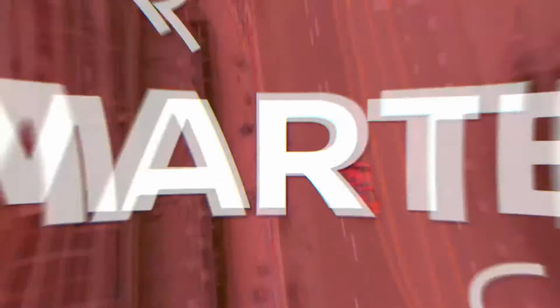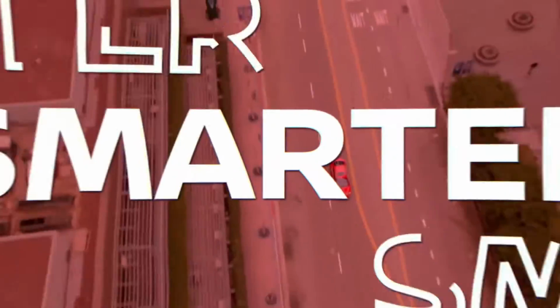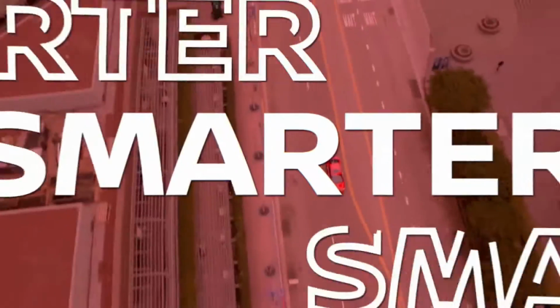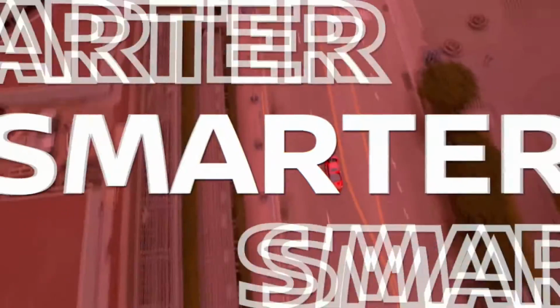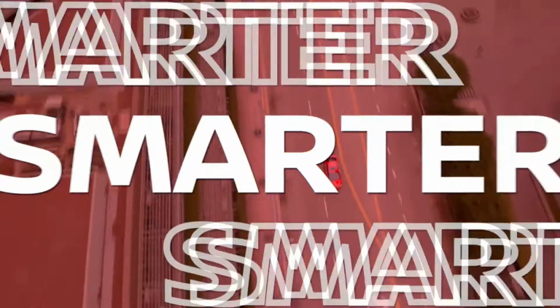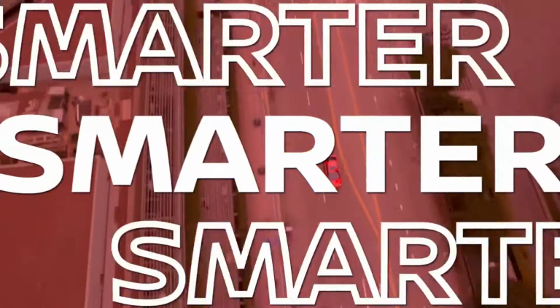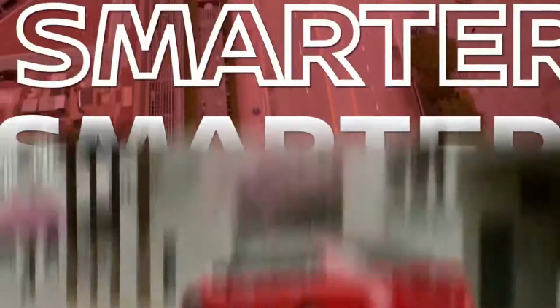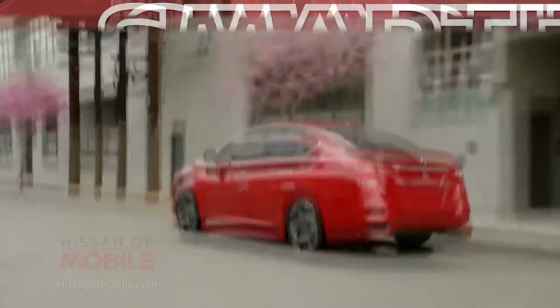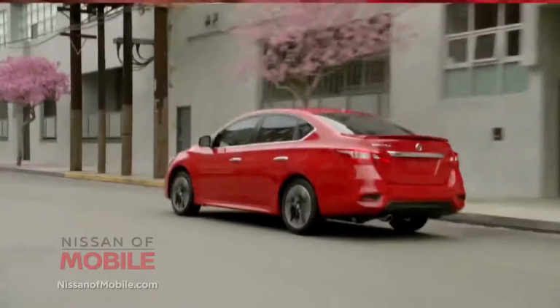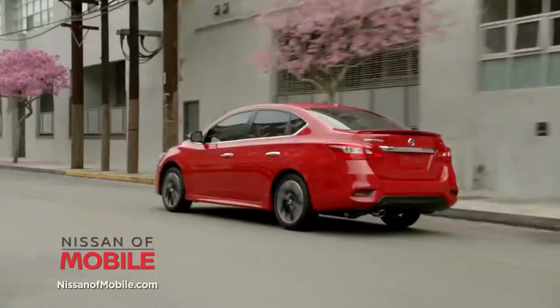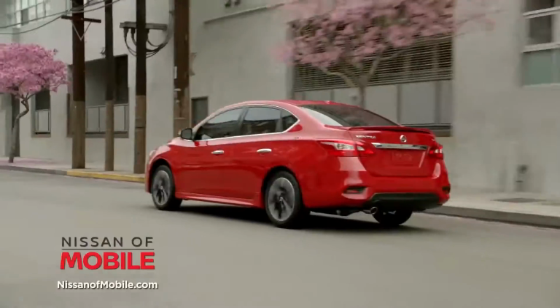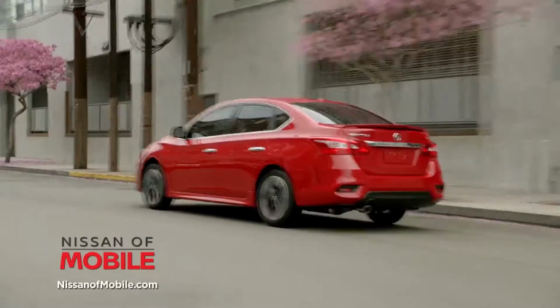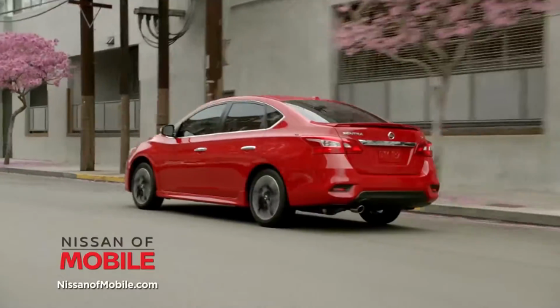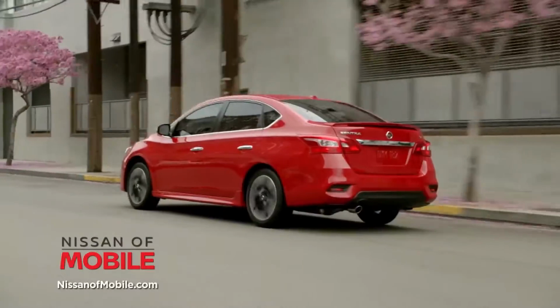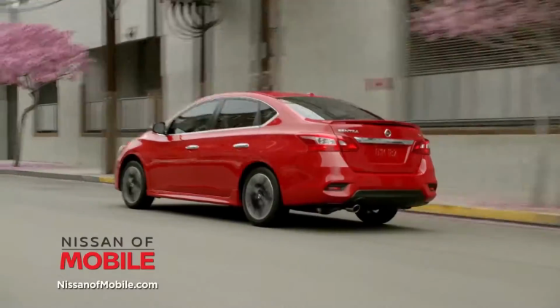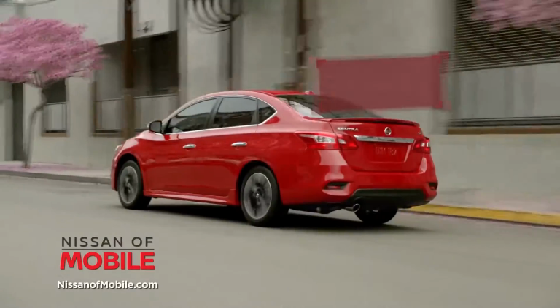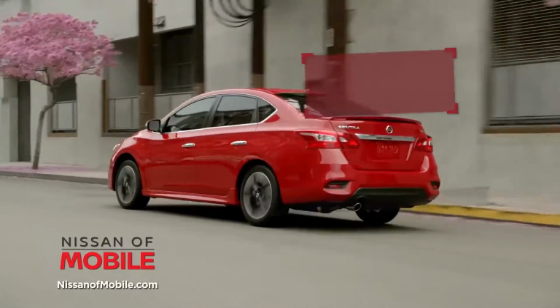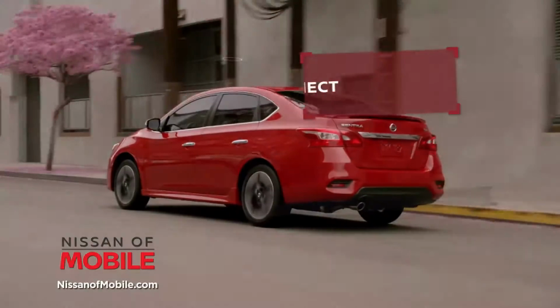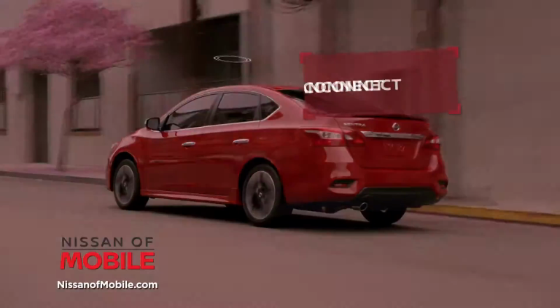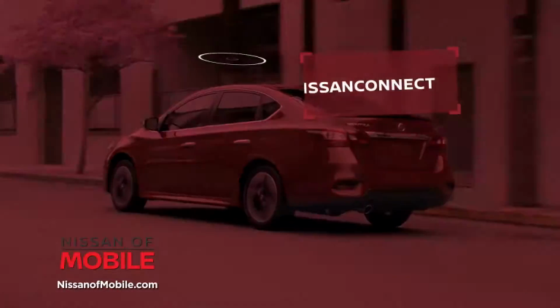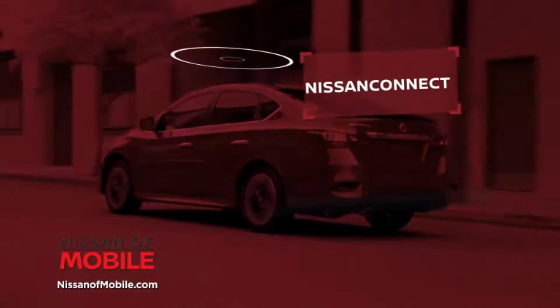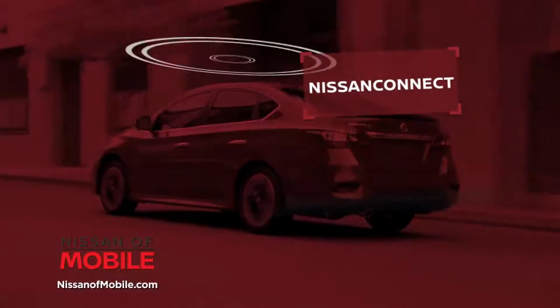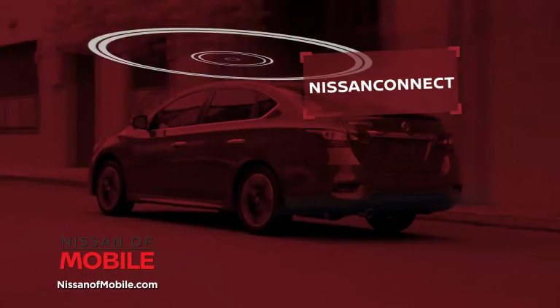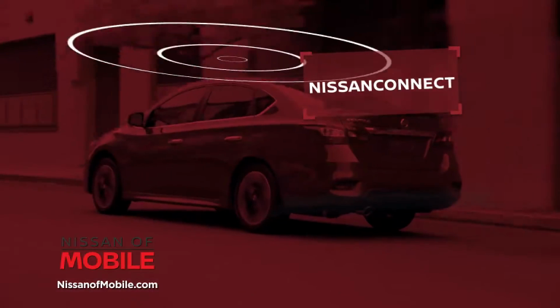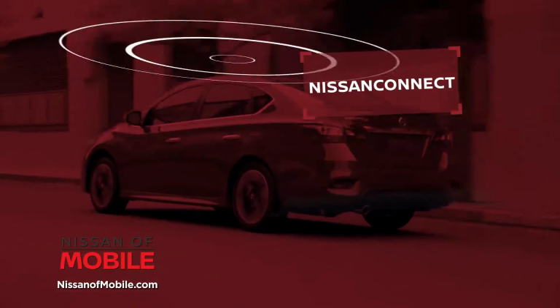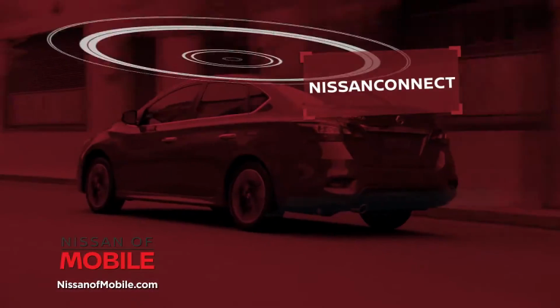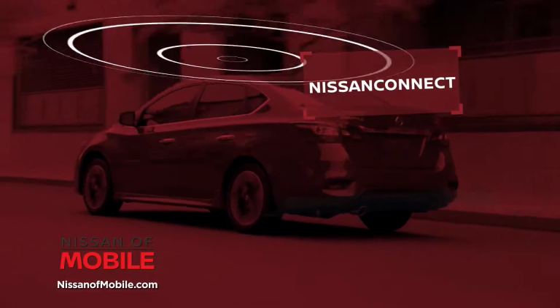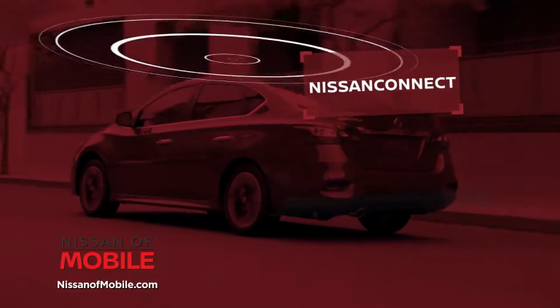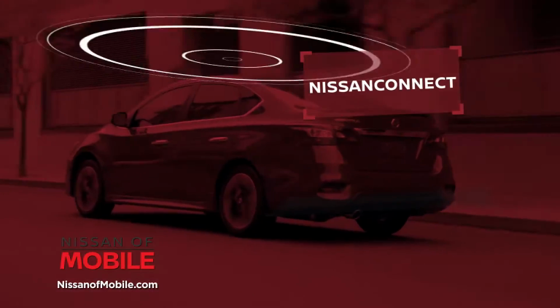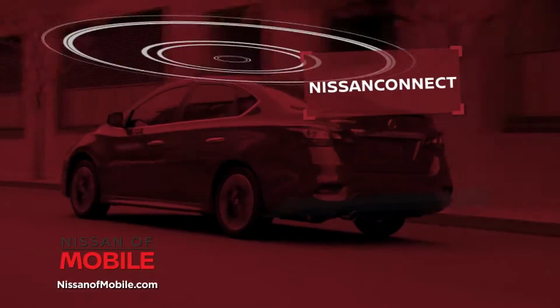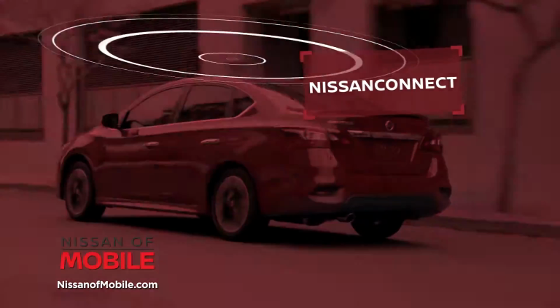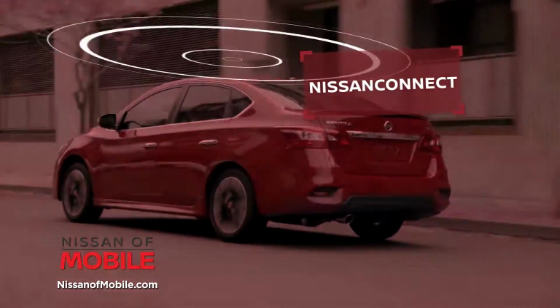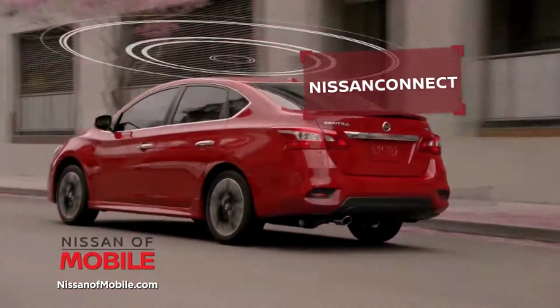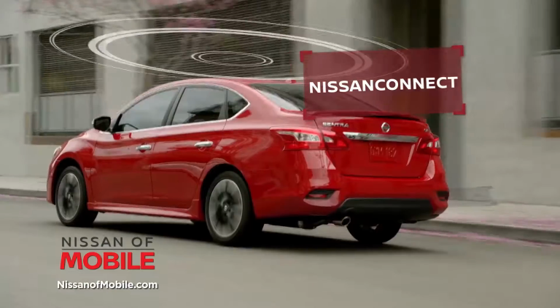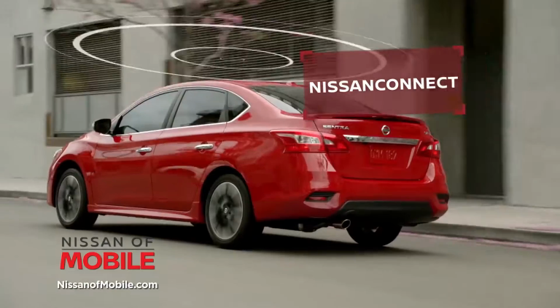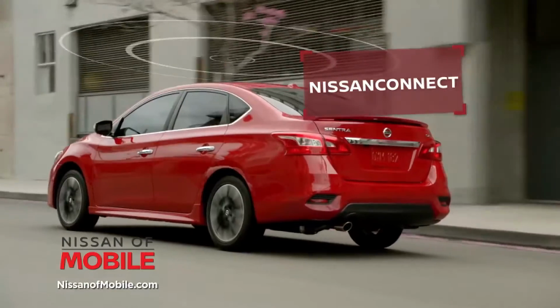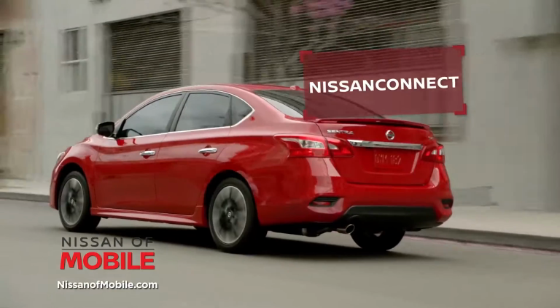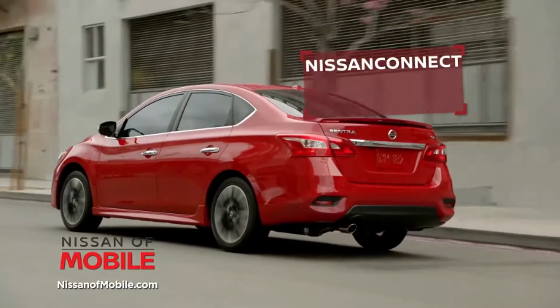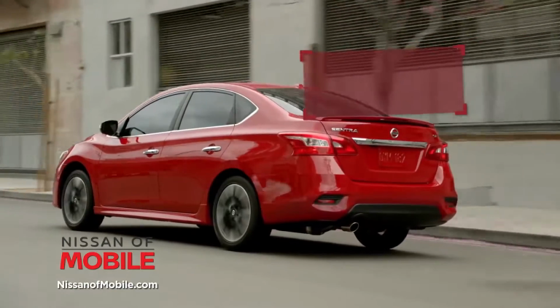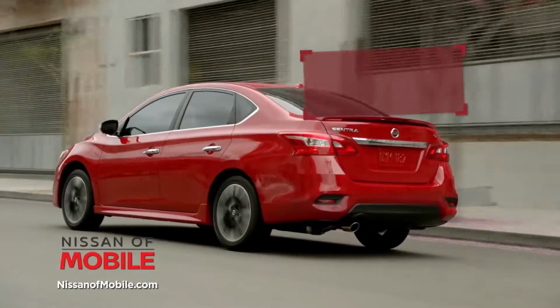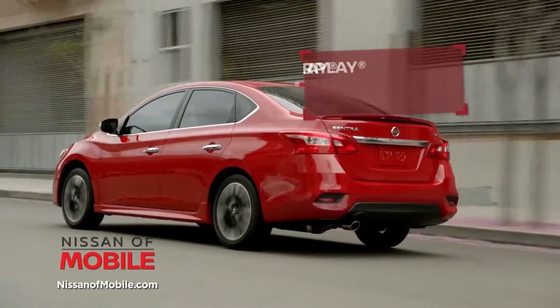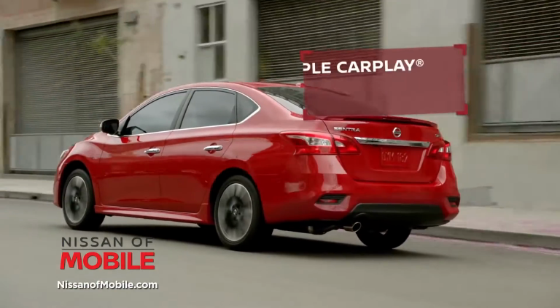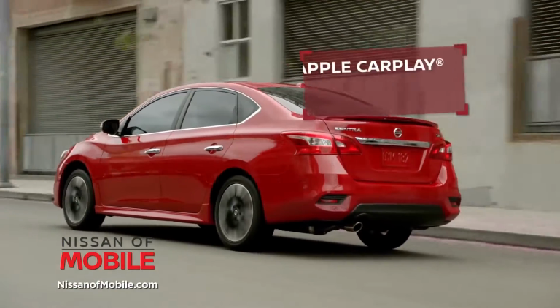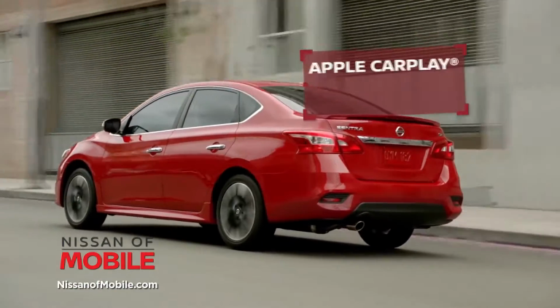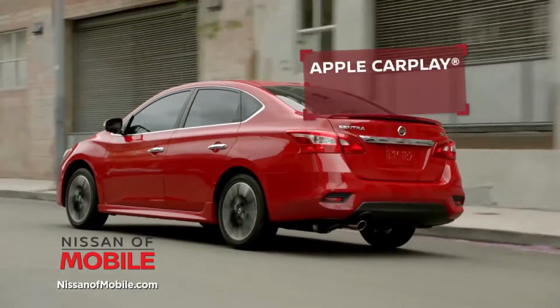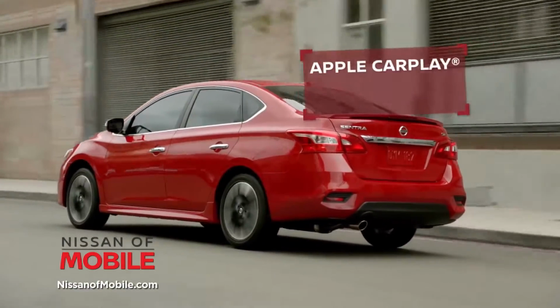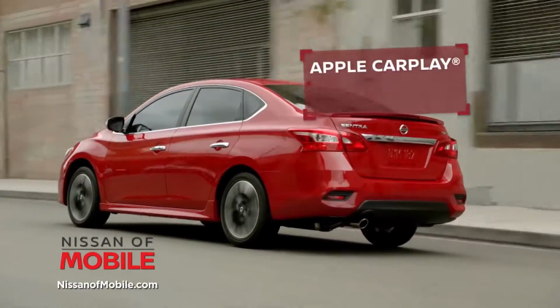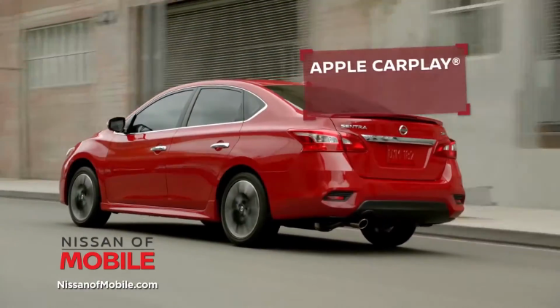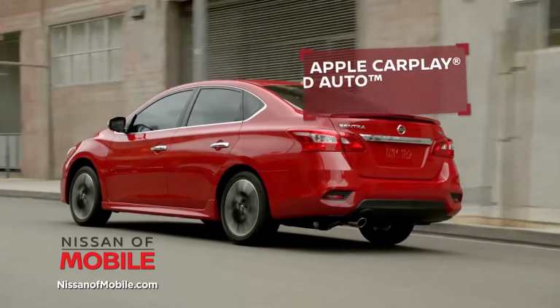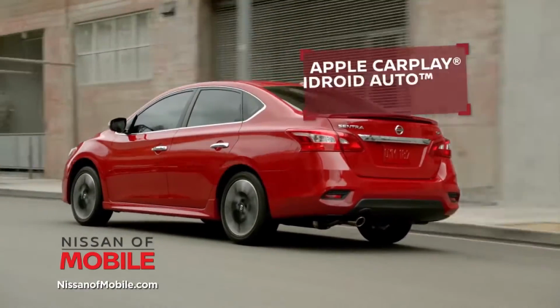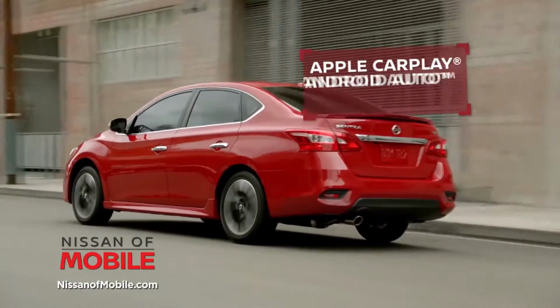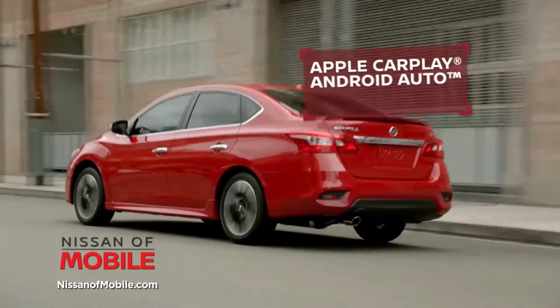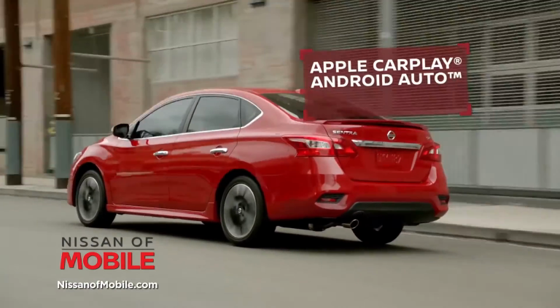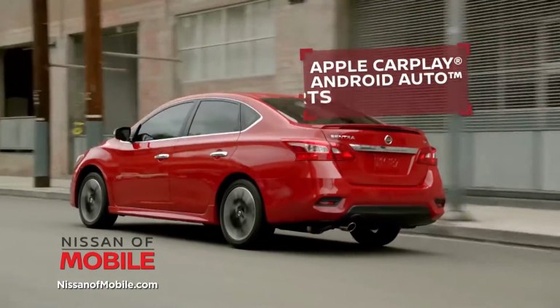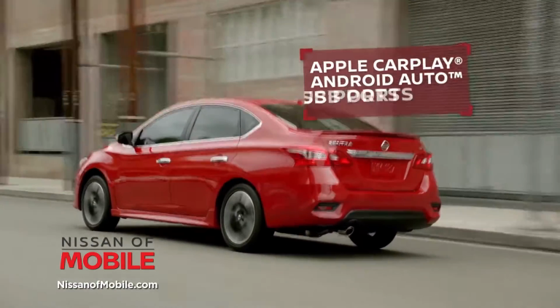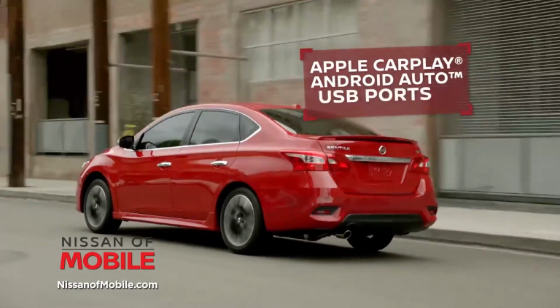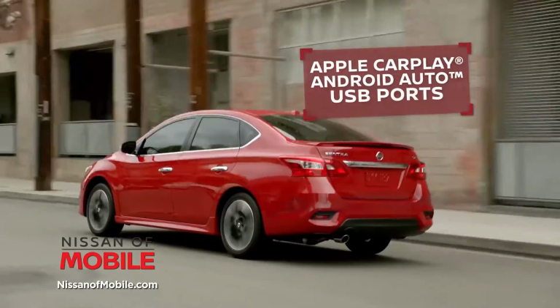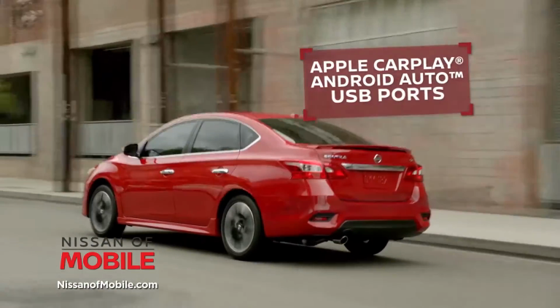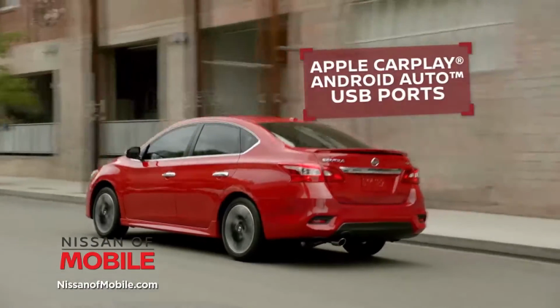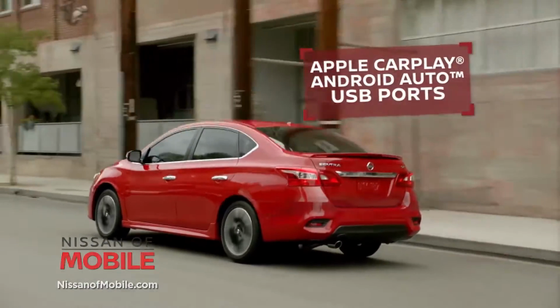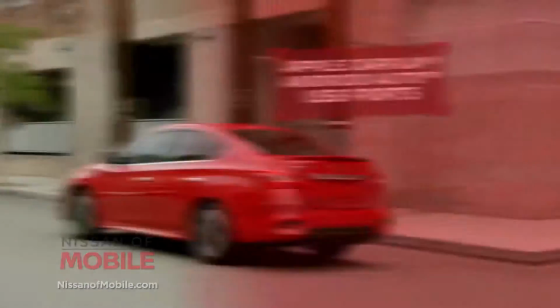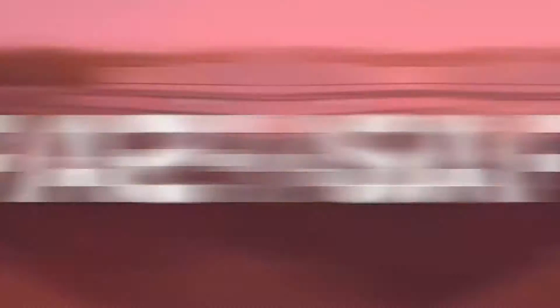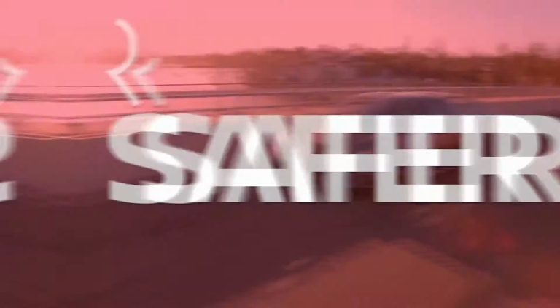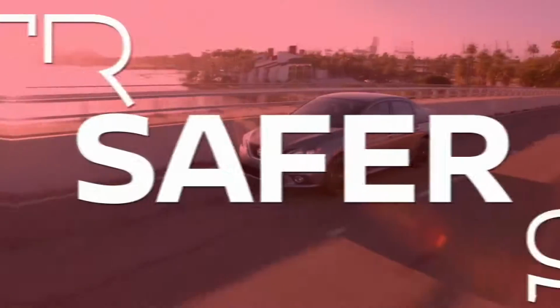Smarter — stay connected on the go. Nissan Connect puts your world at your fingertips with Apple CarPlay, Android Auto, and USB ports.